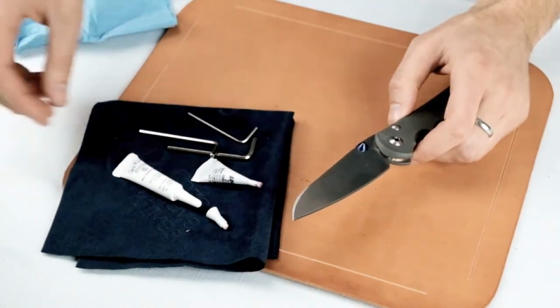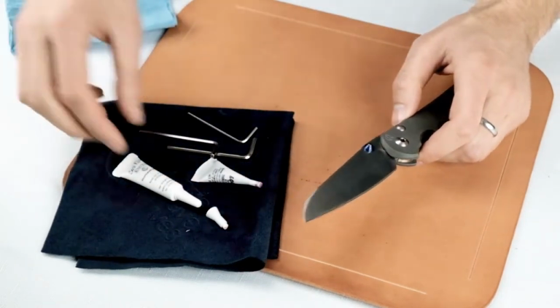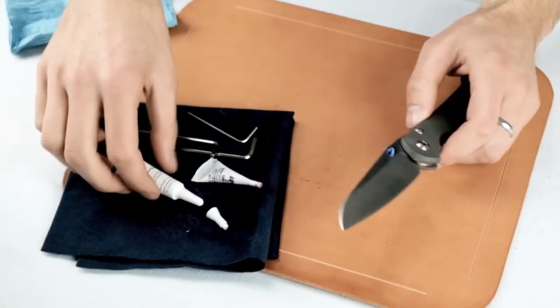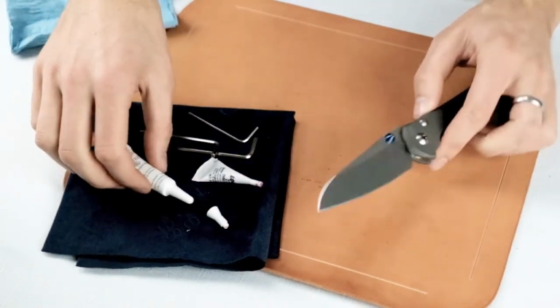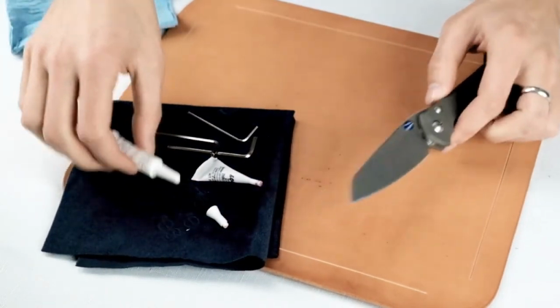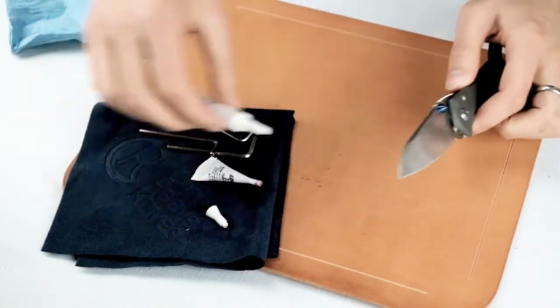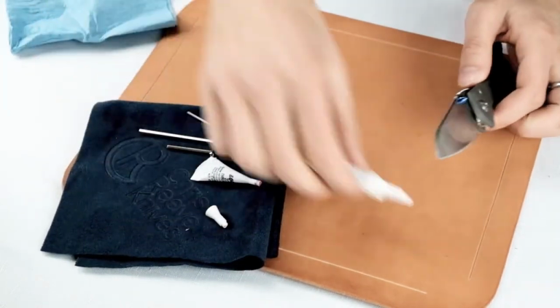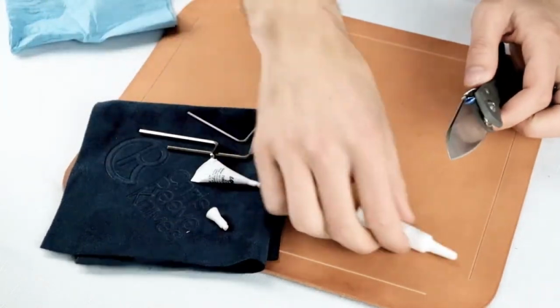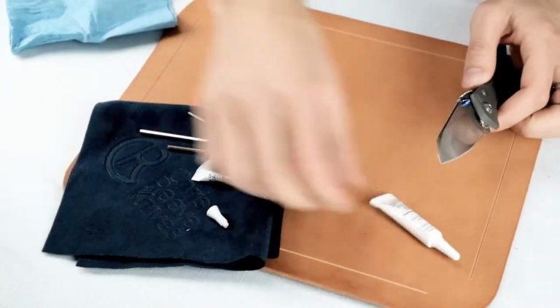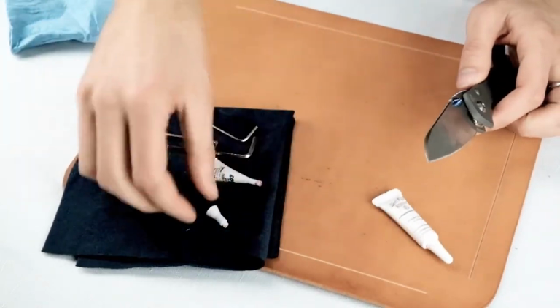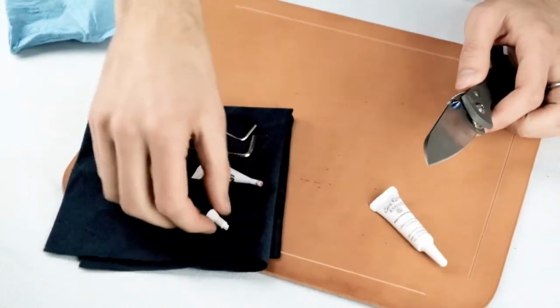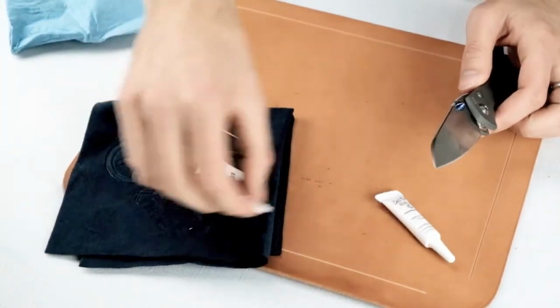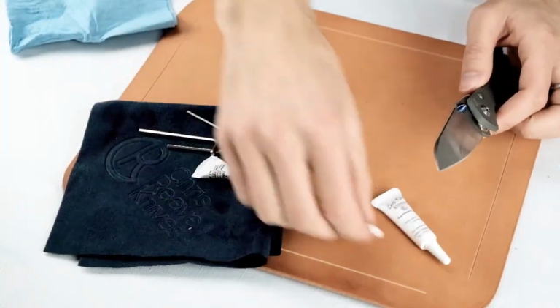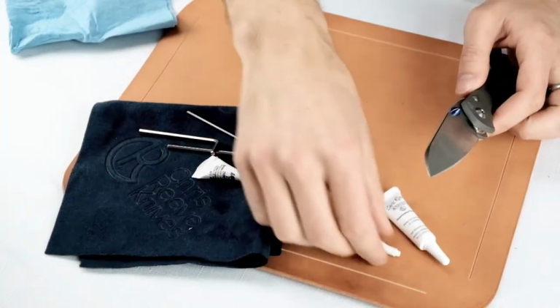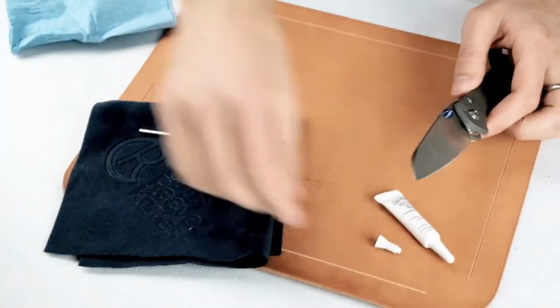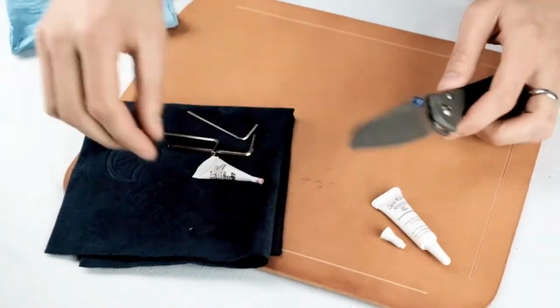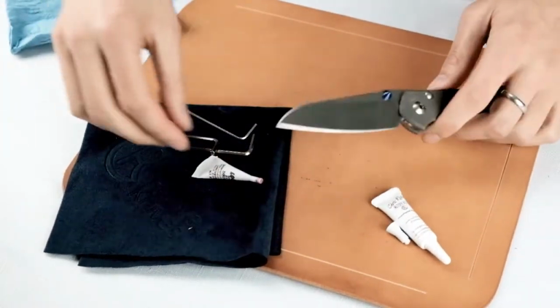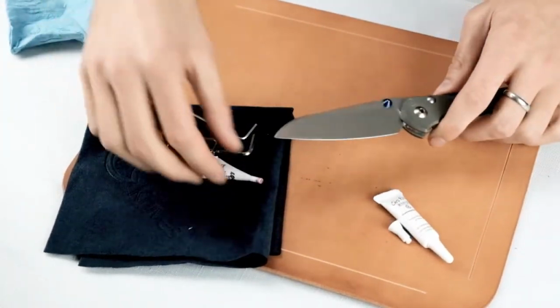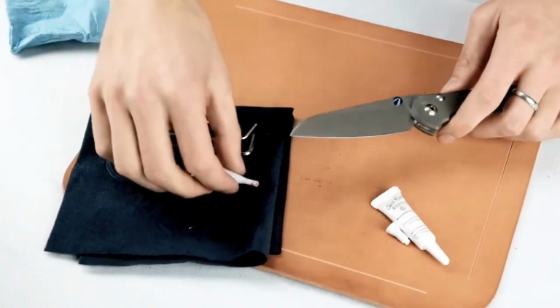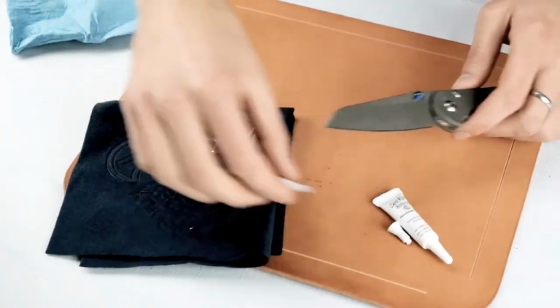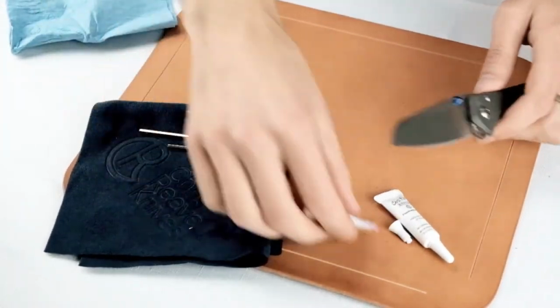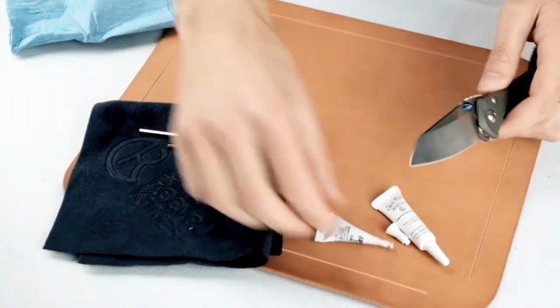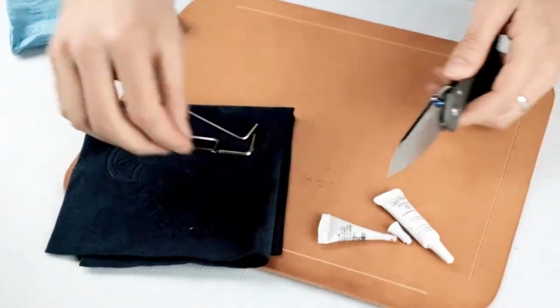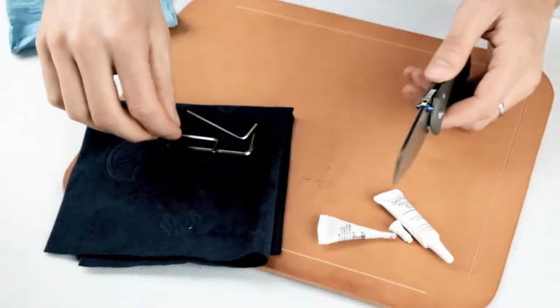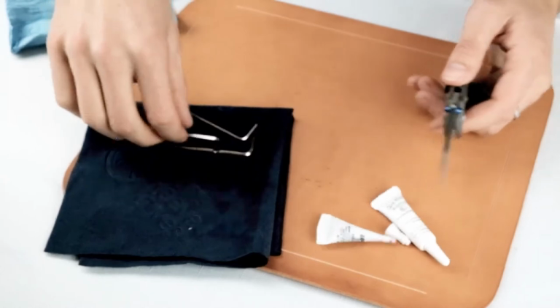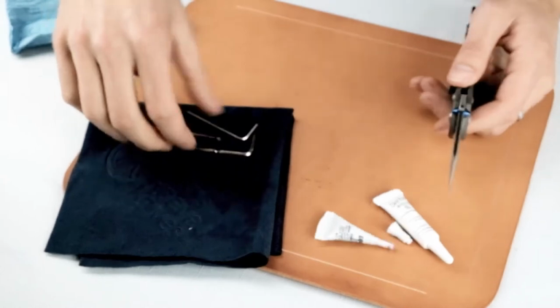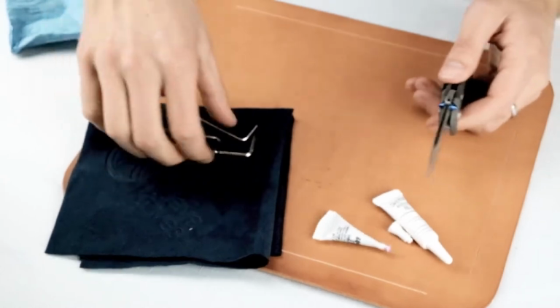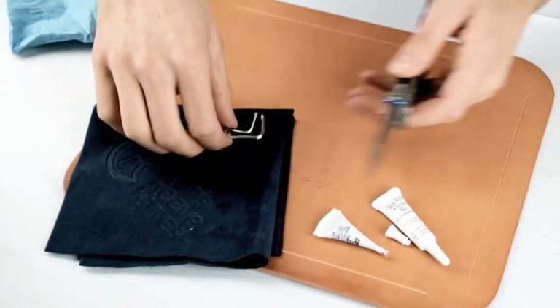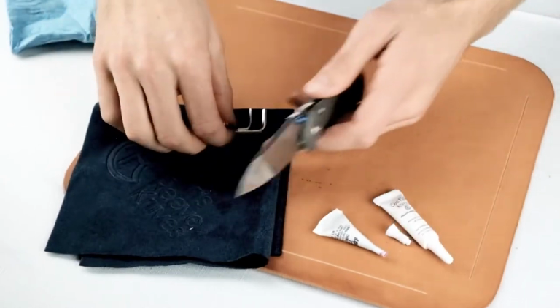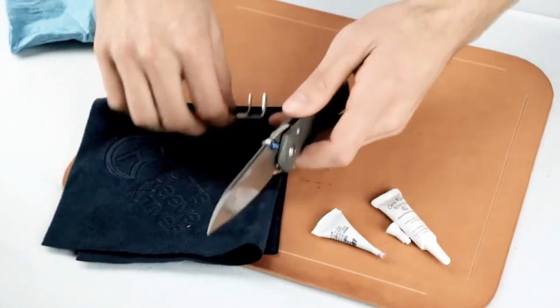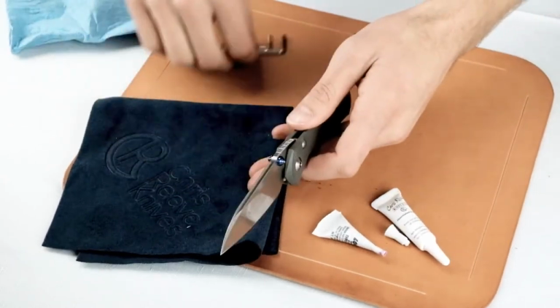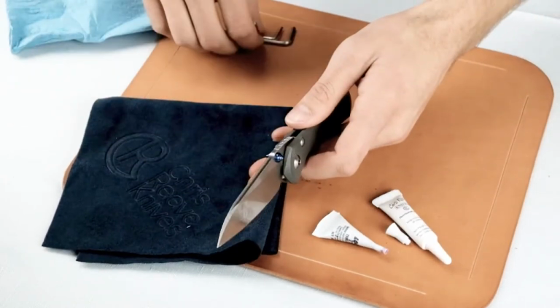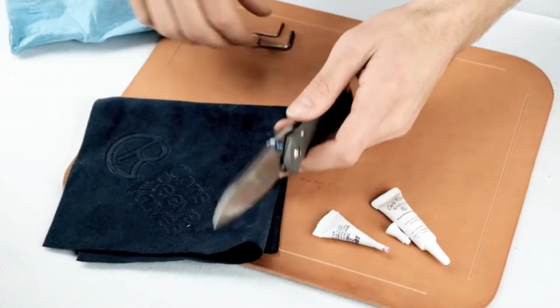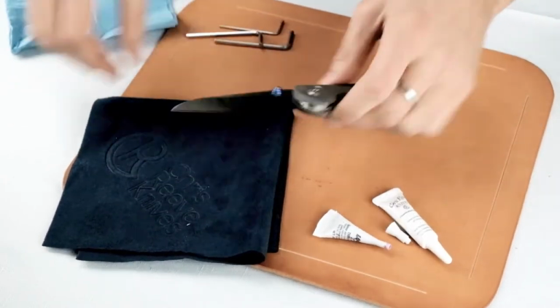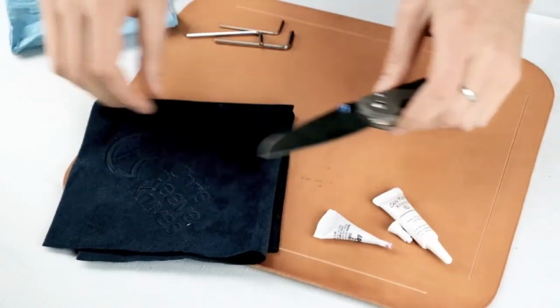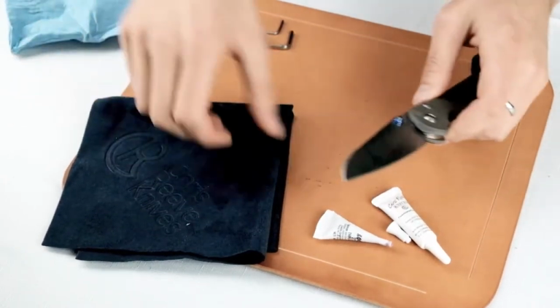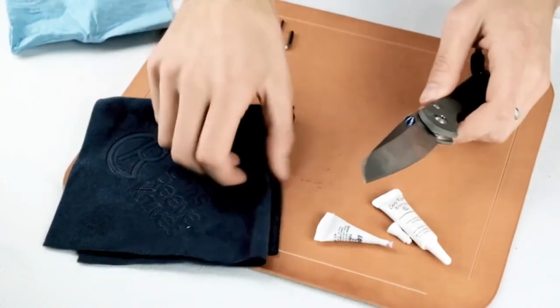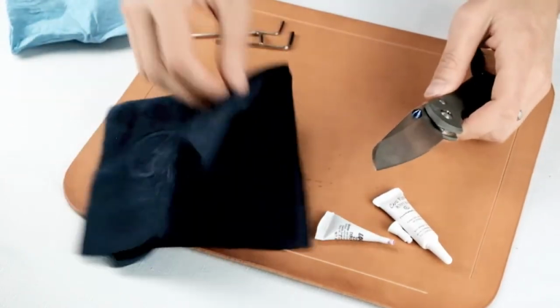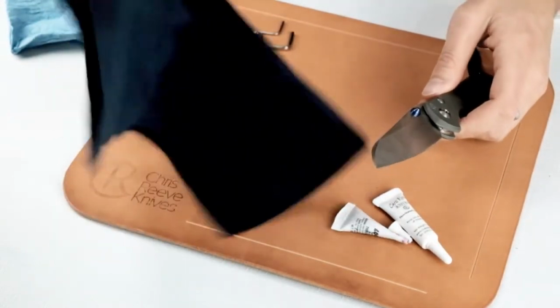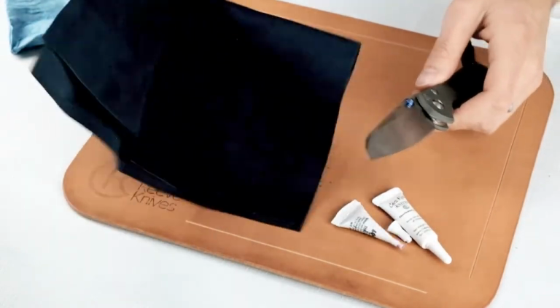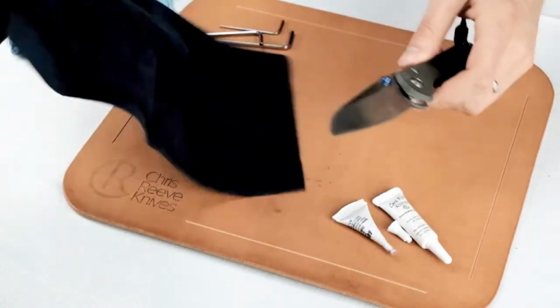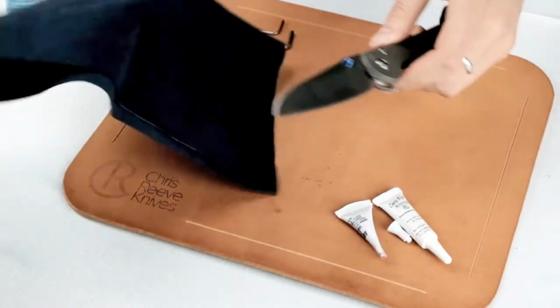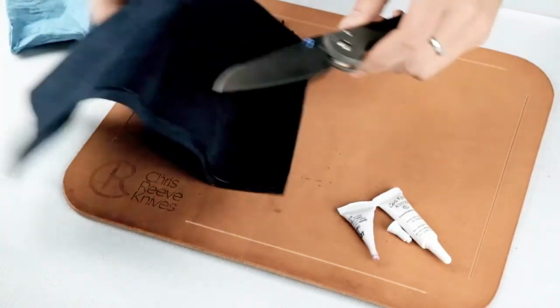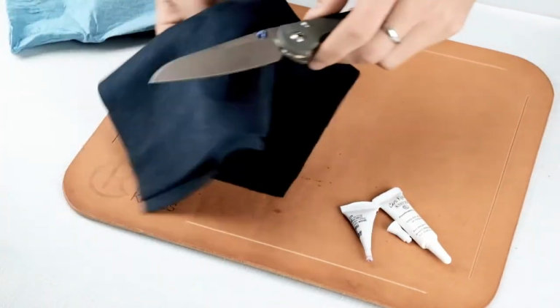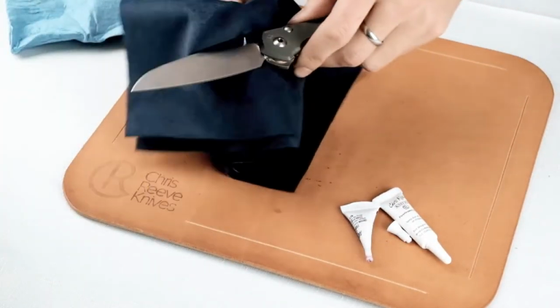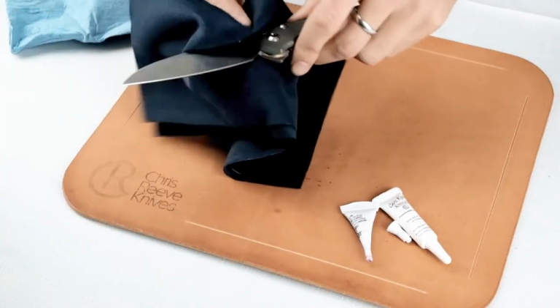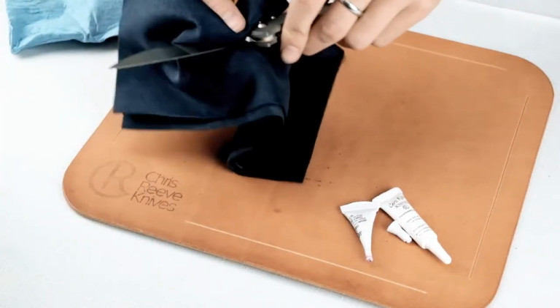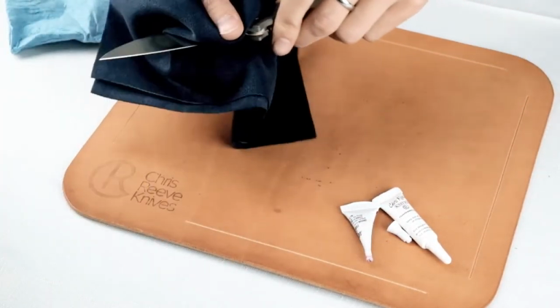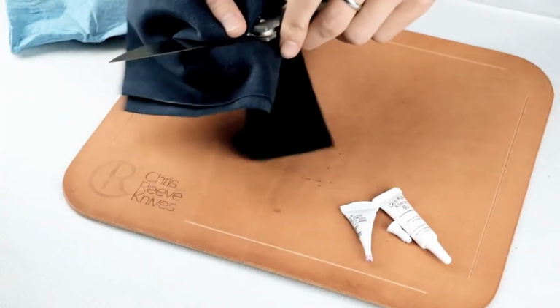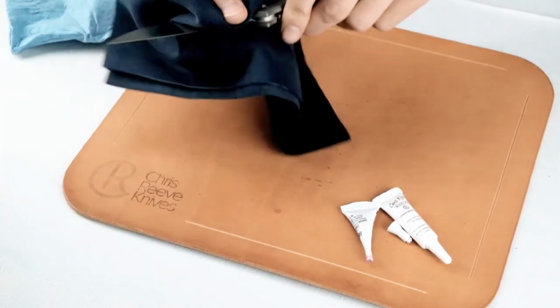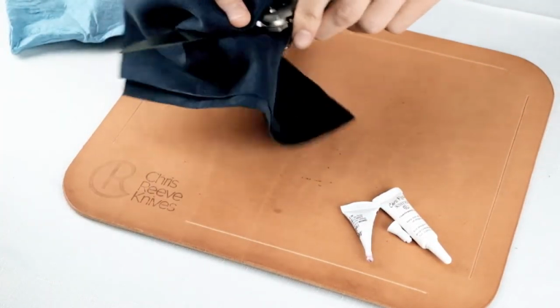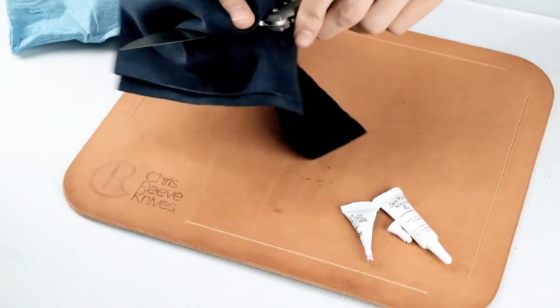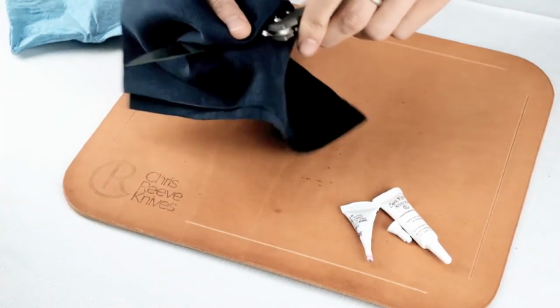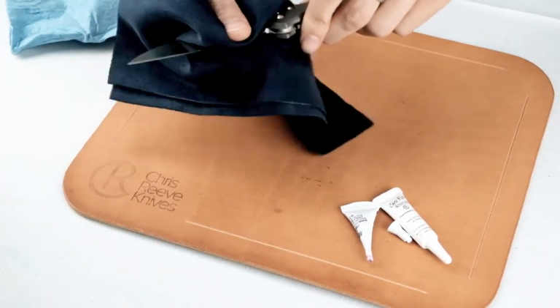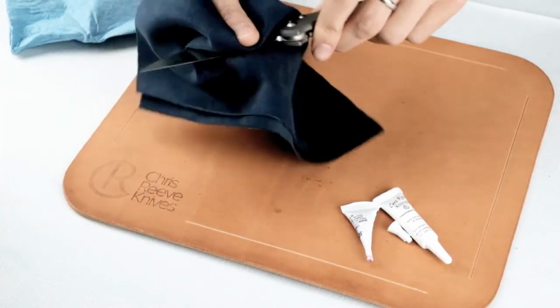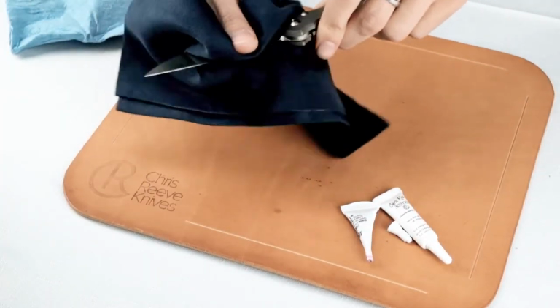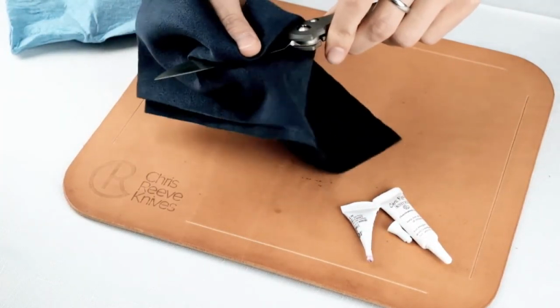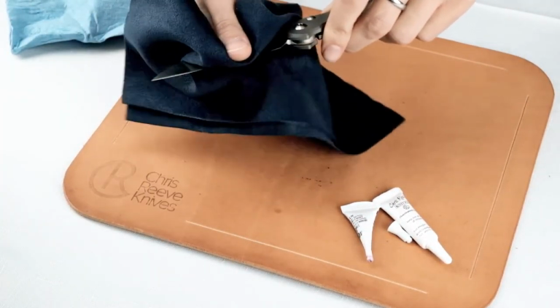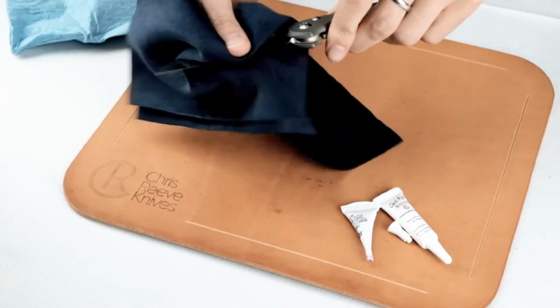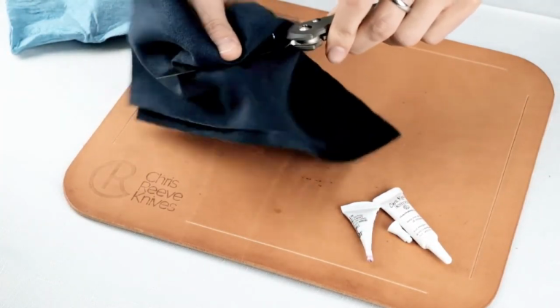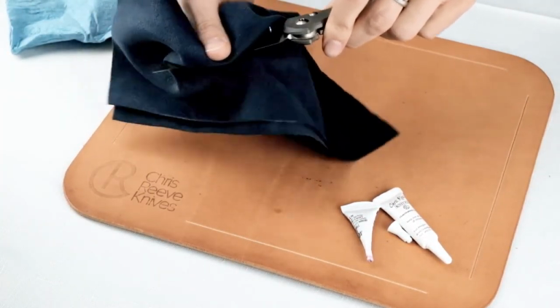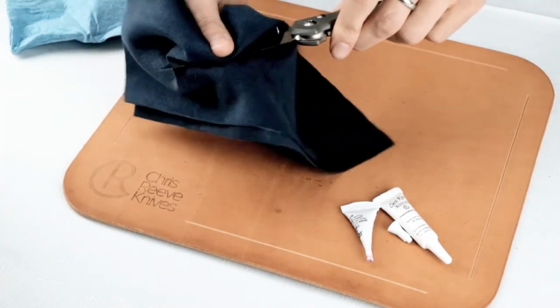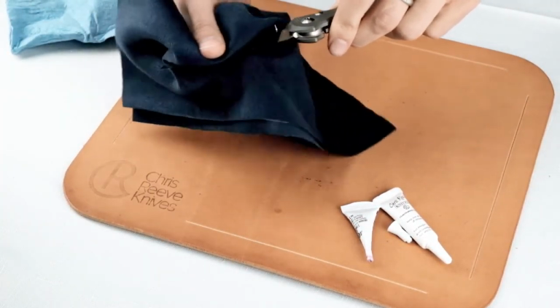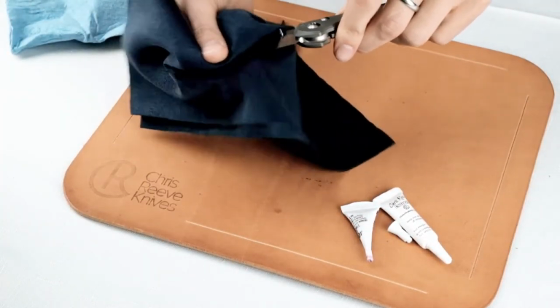And that's the gist of it. That'll get you taken apart, cleaned, and put back together in no time. Thanks for watching.